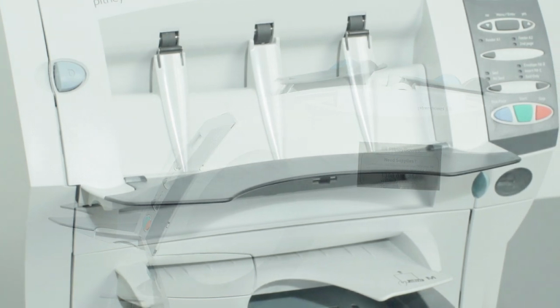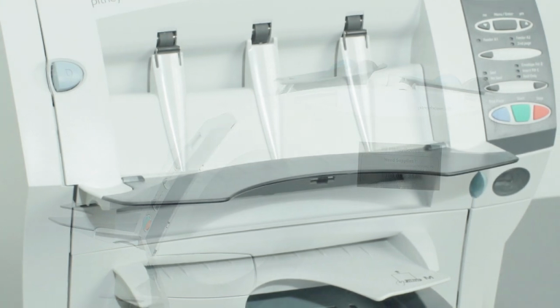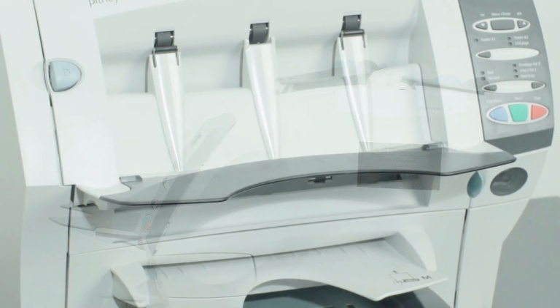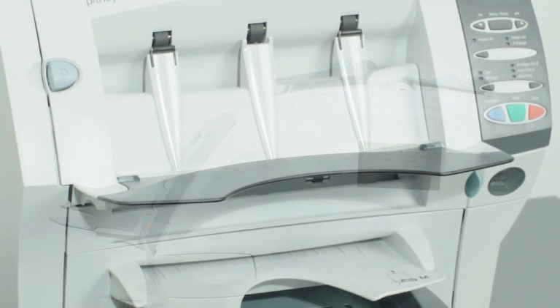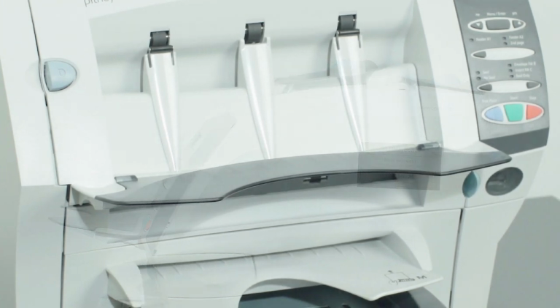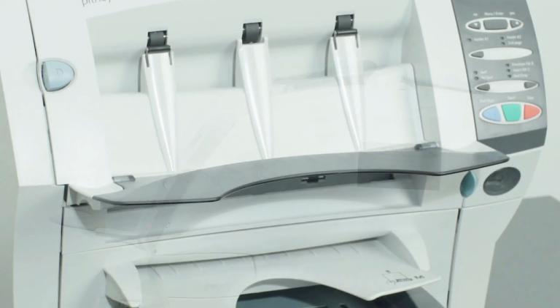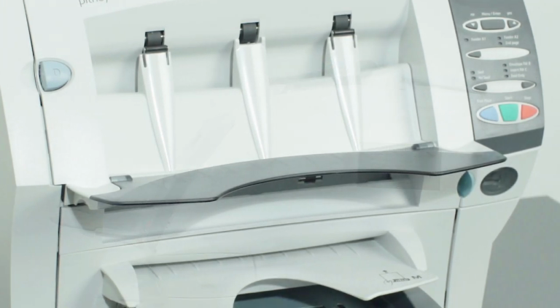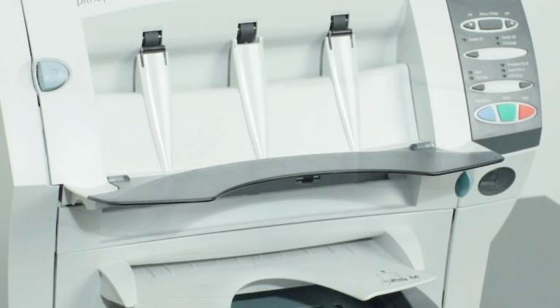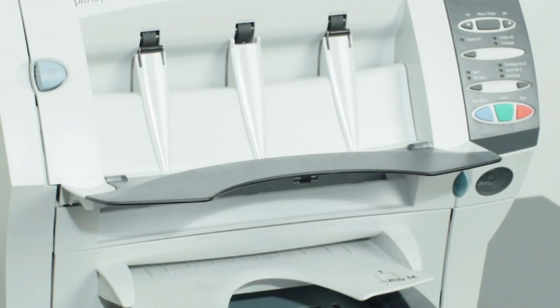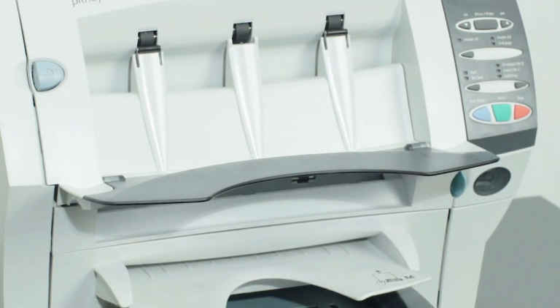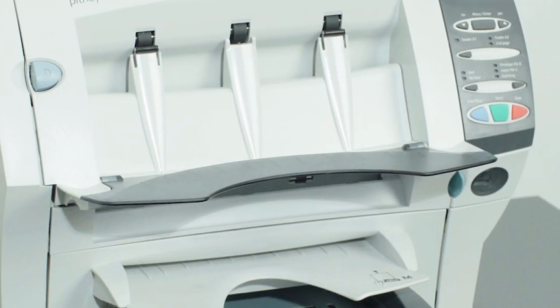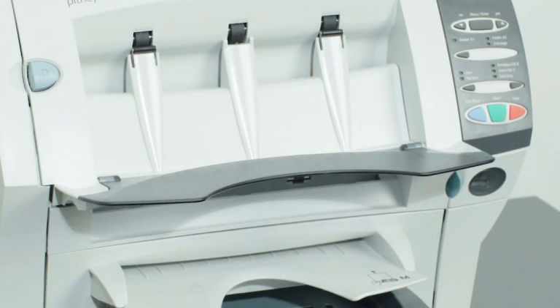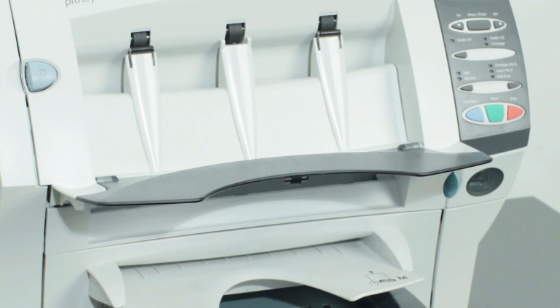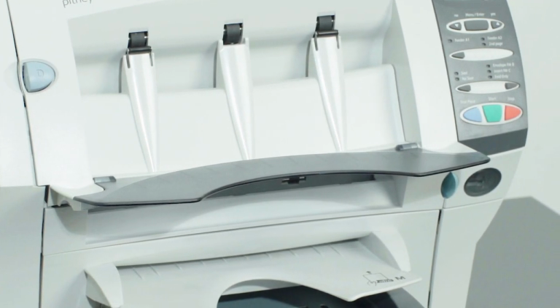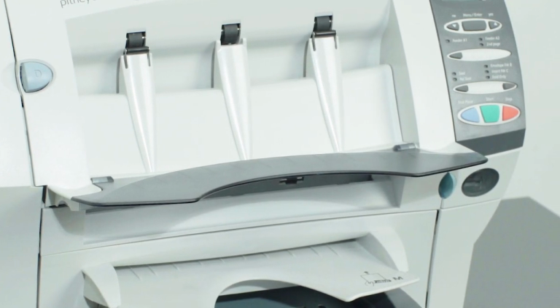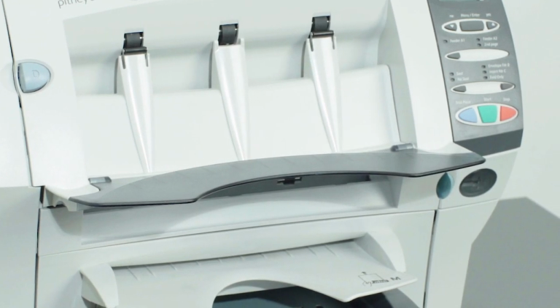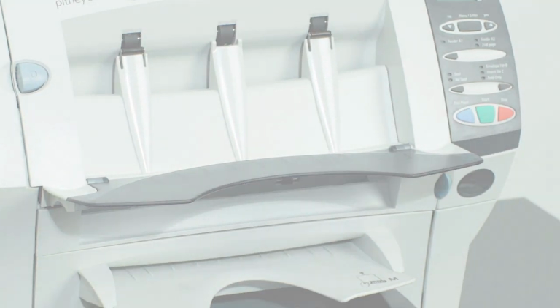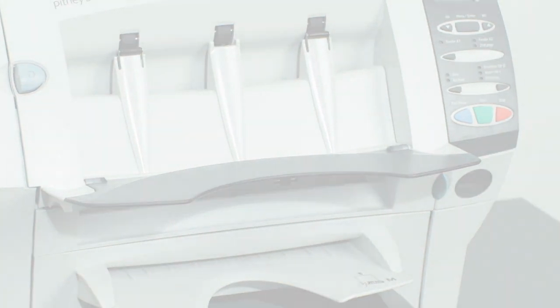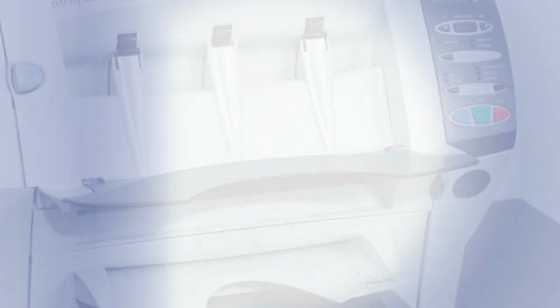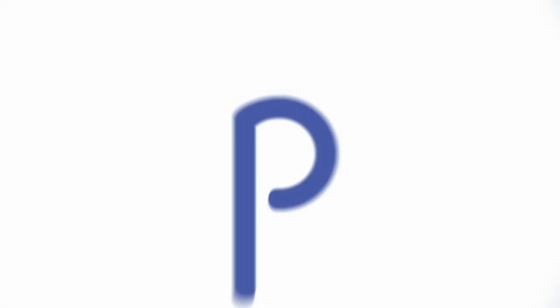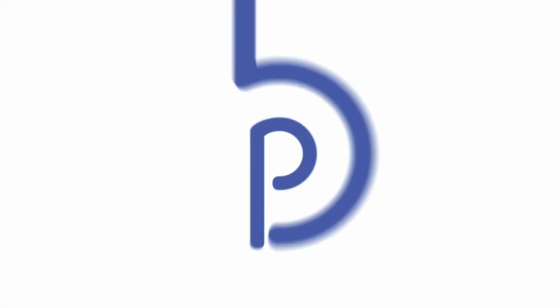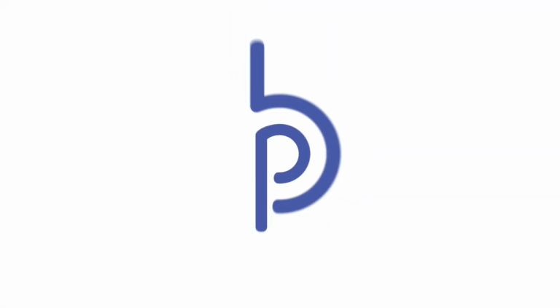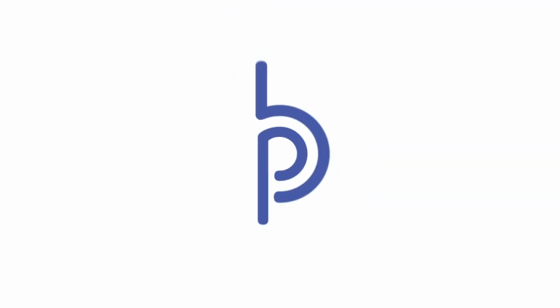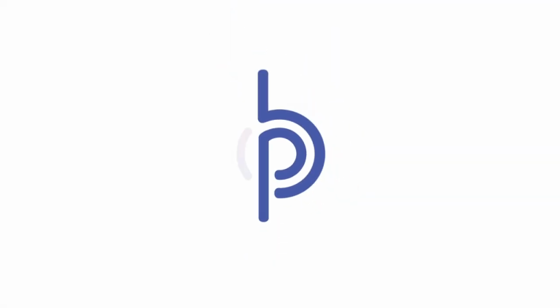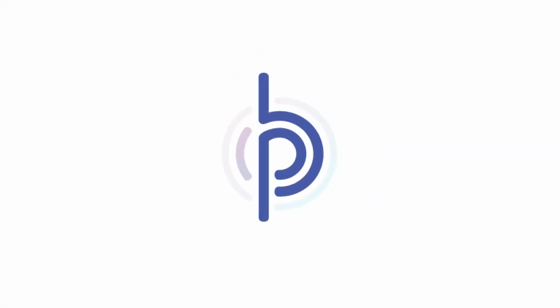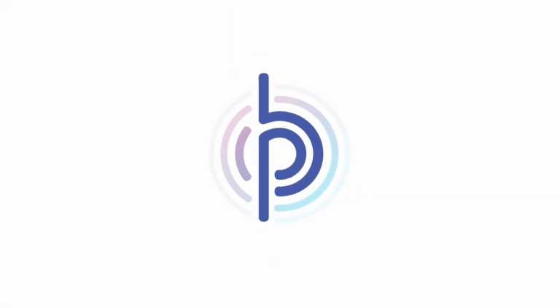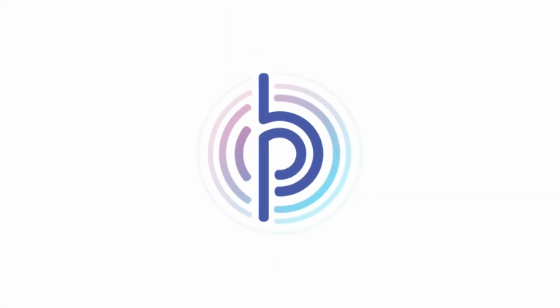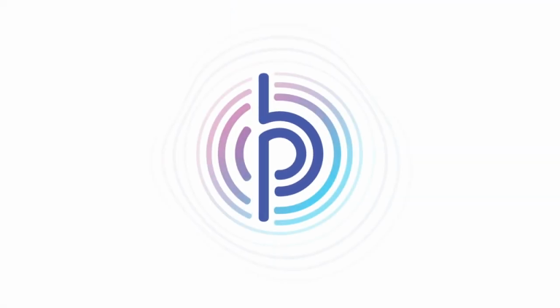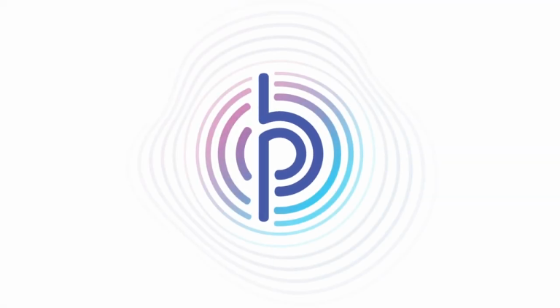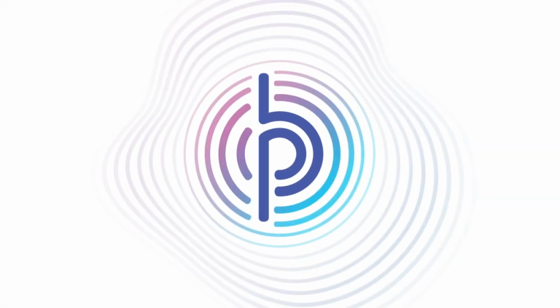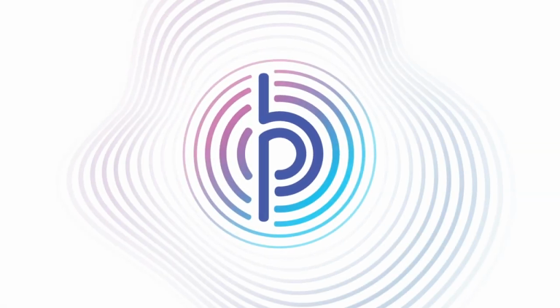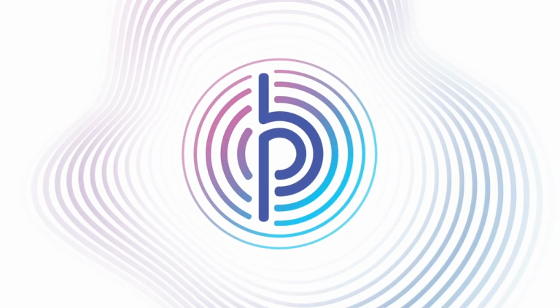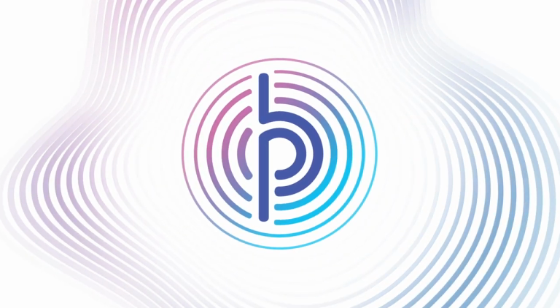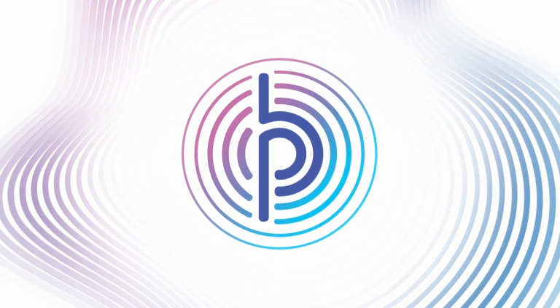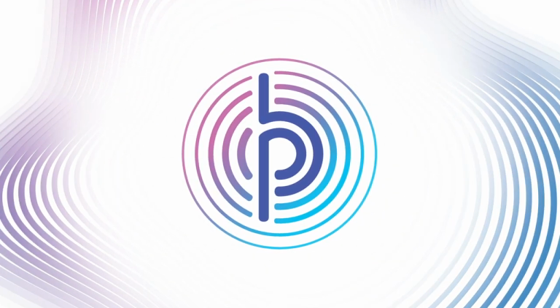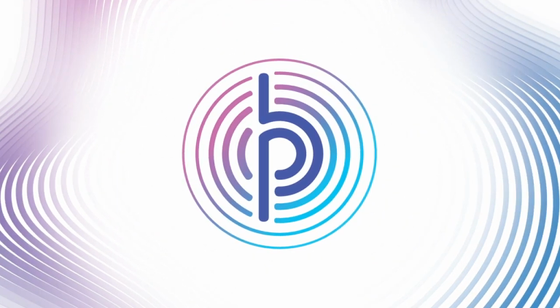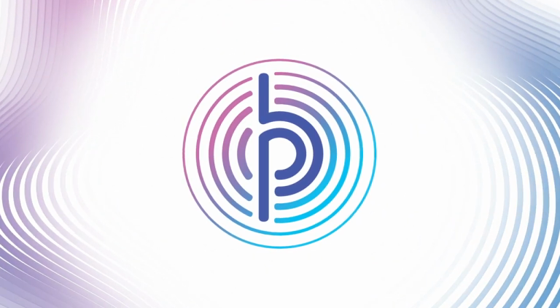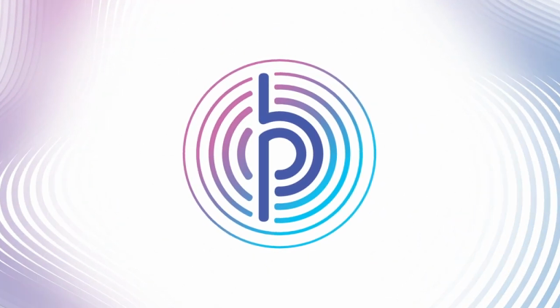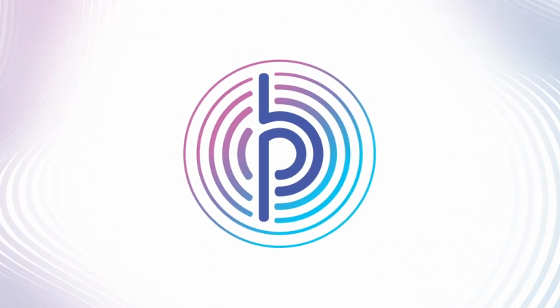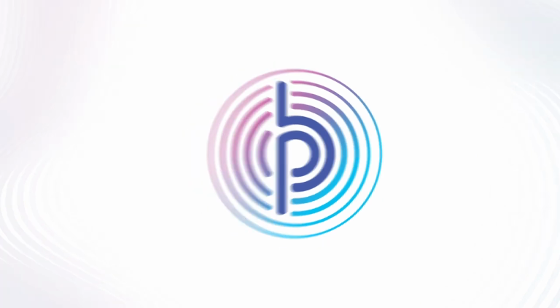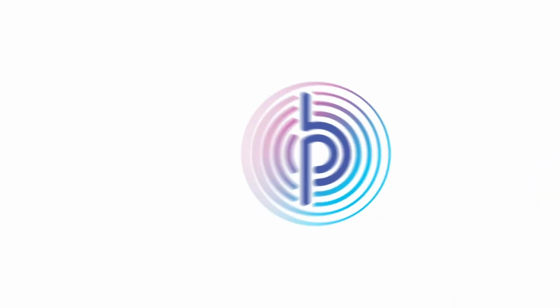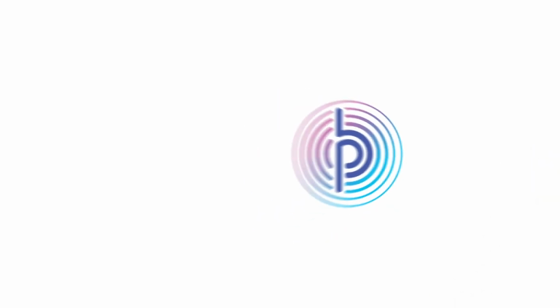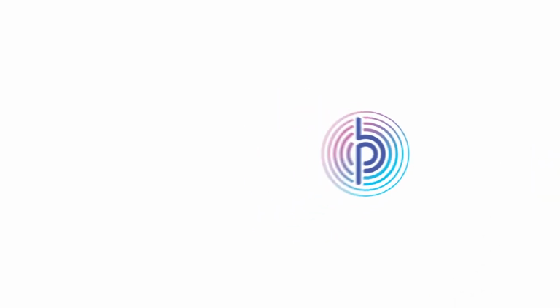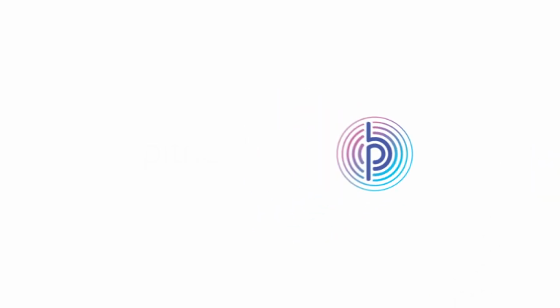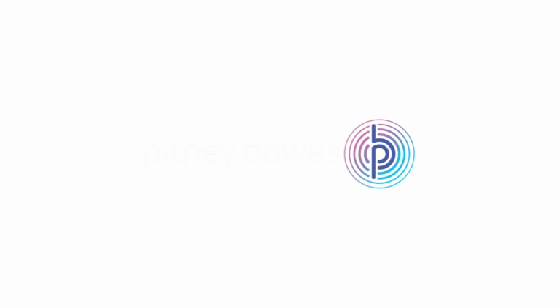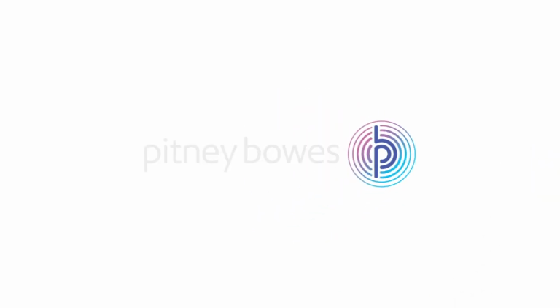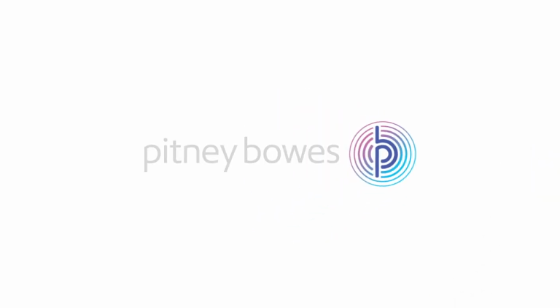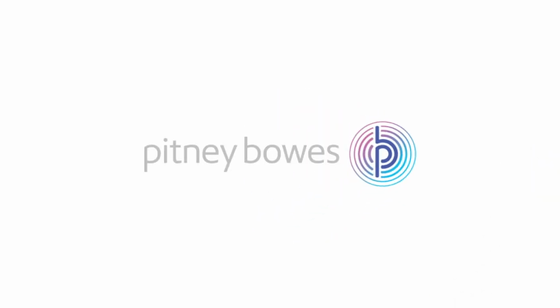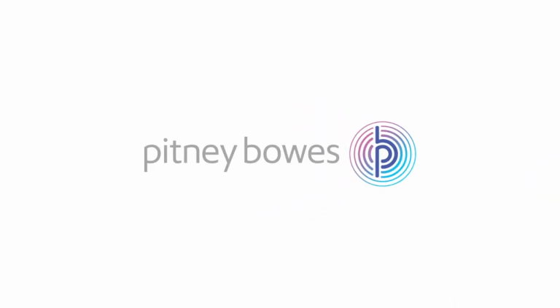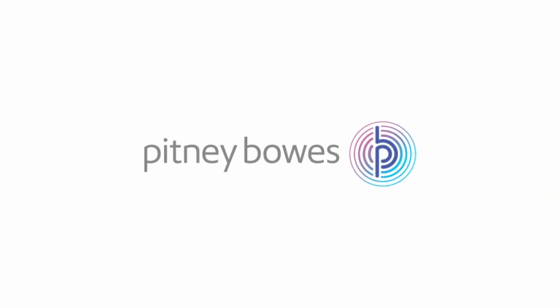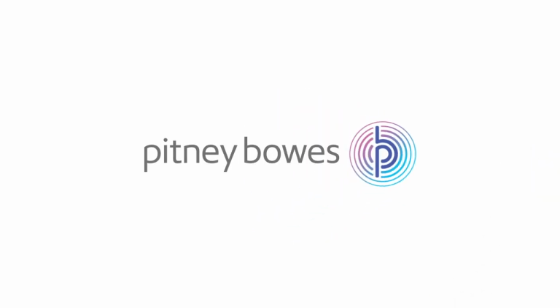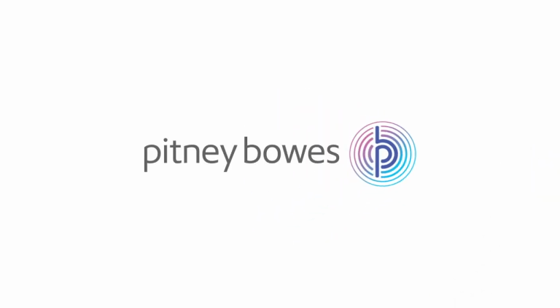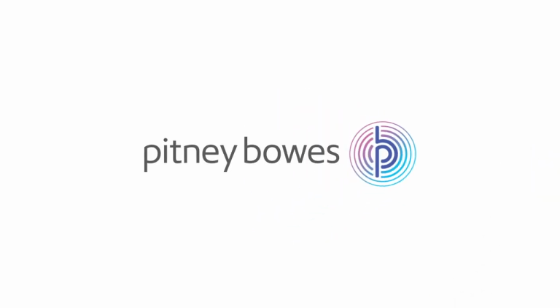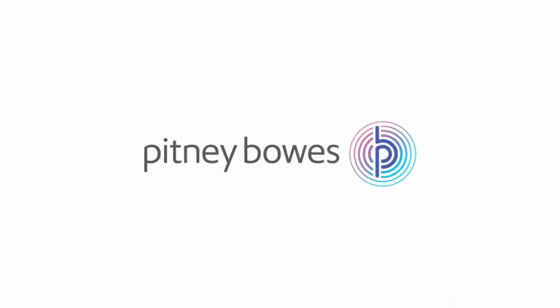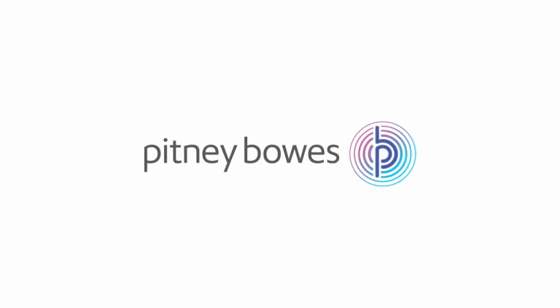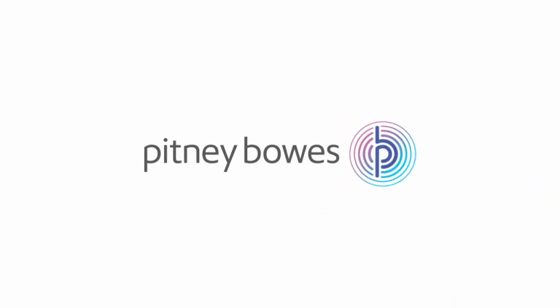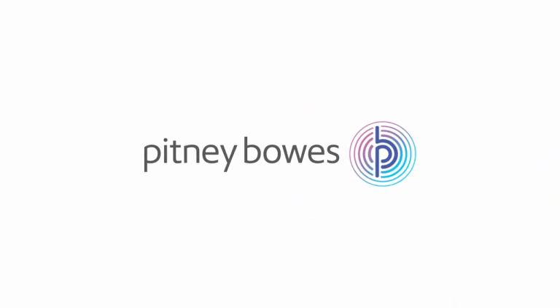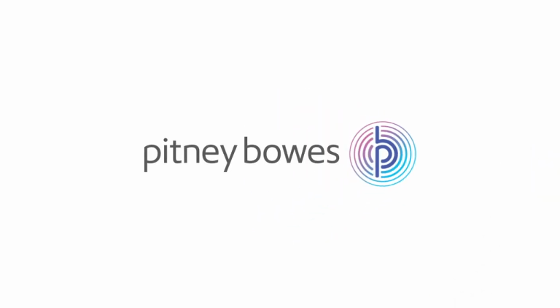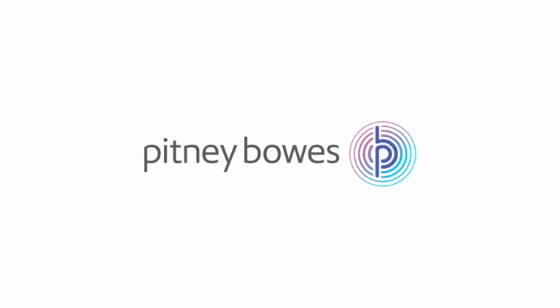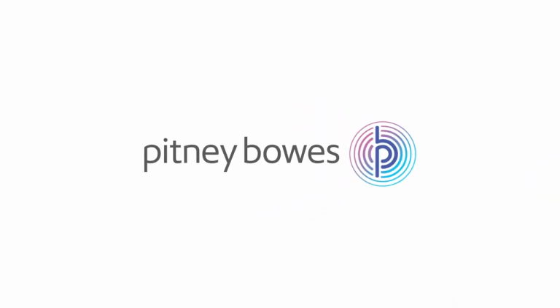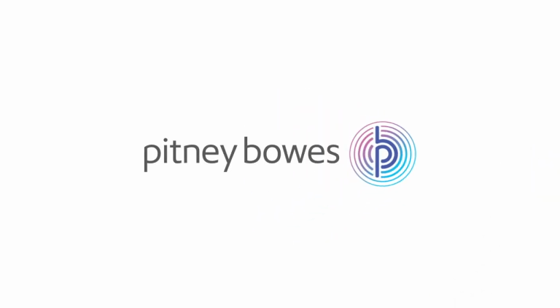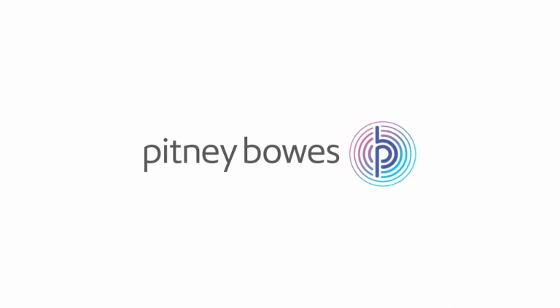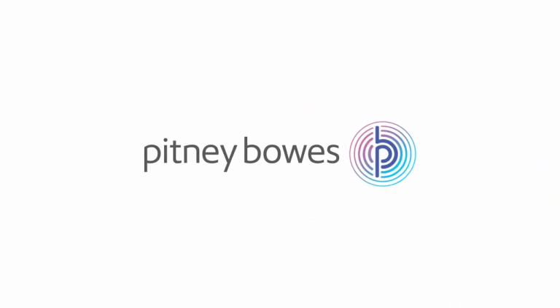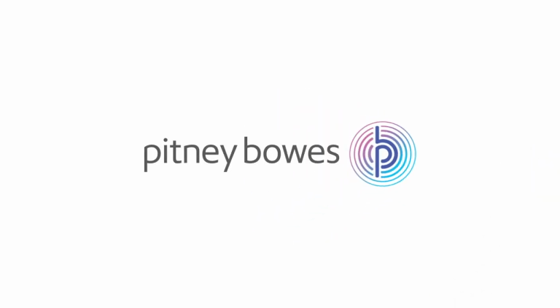Thanks for watching this video. If you do need further help, please call 13 23 63.